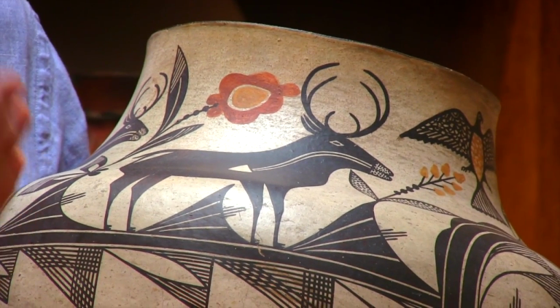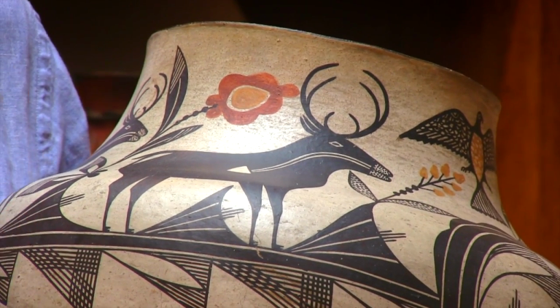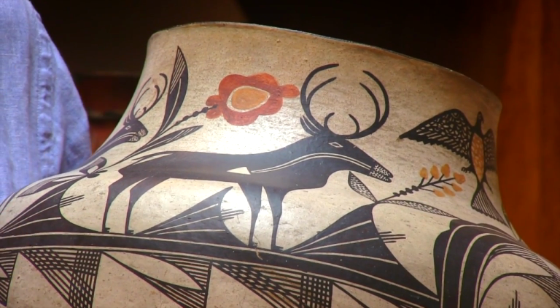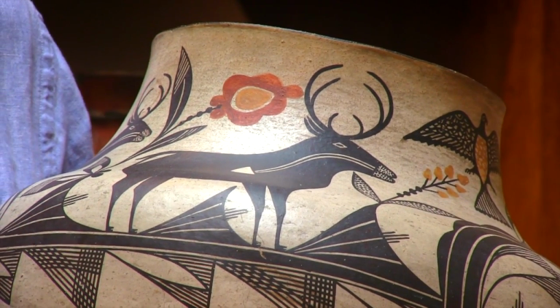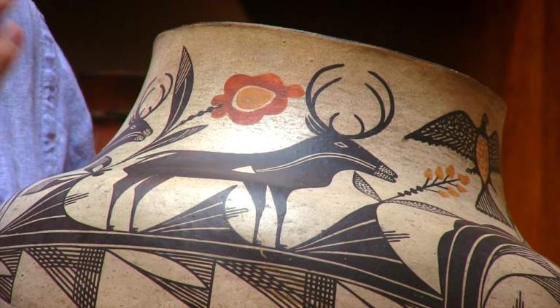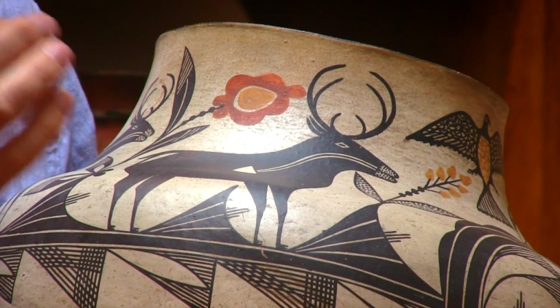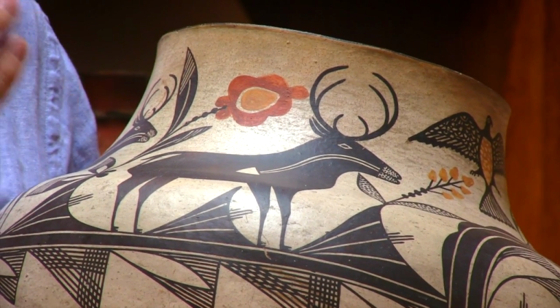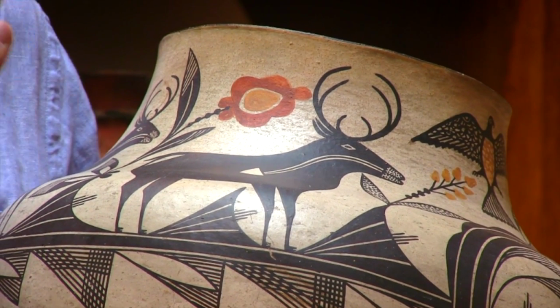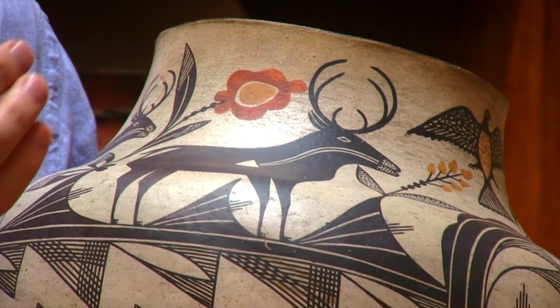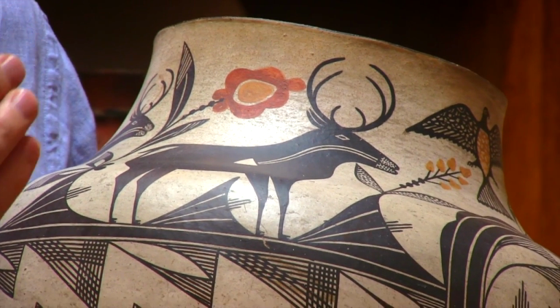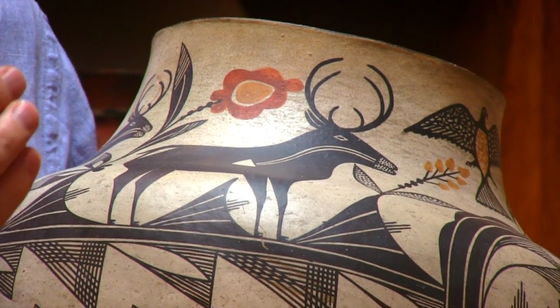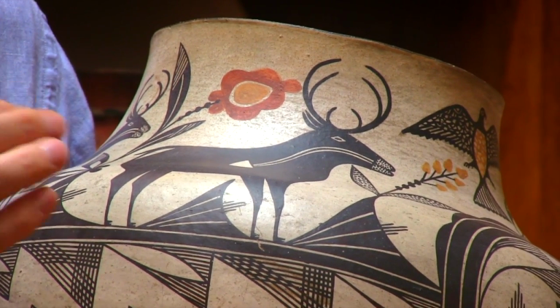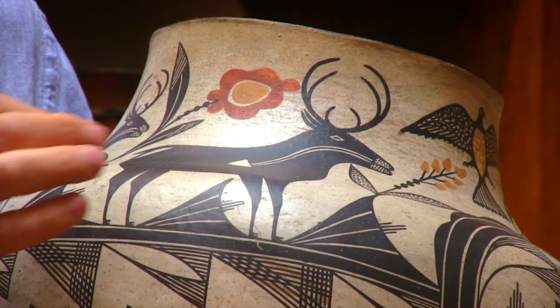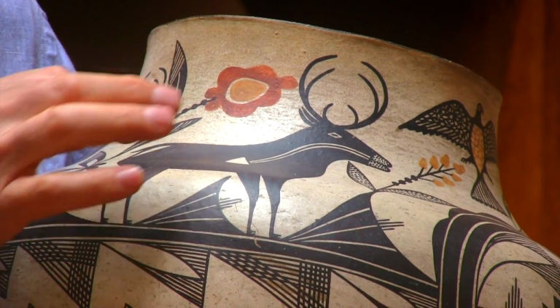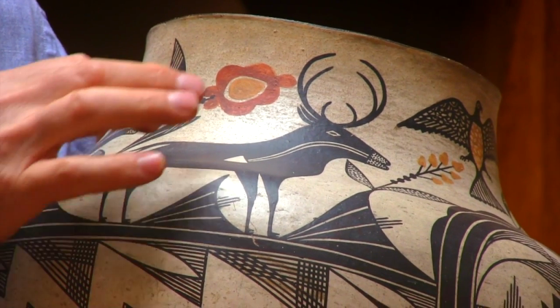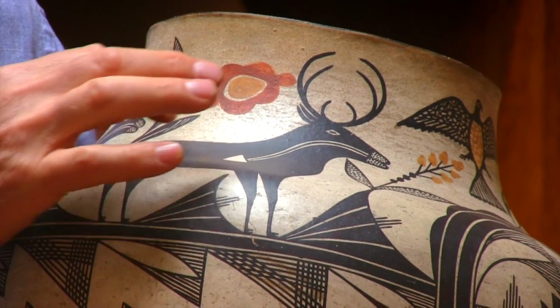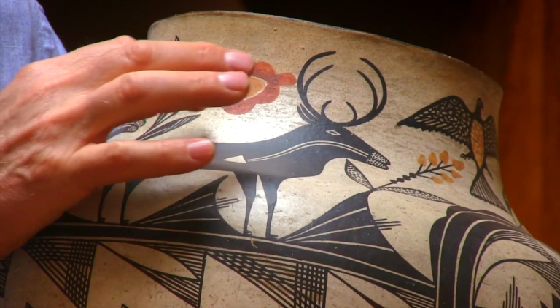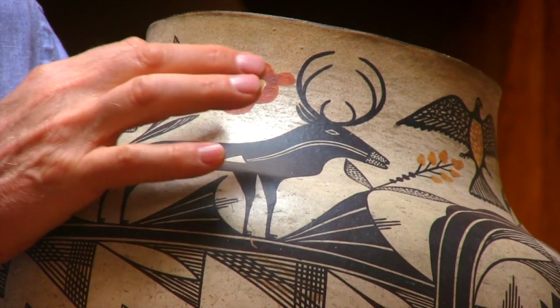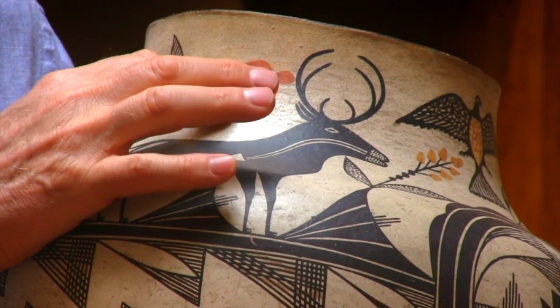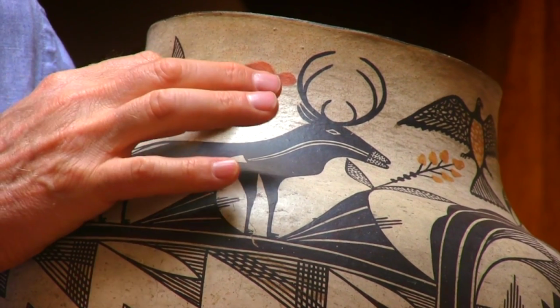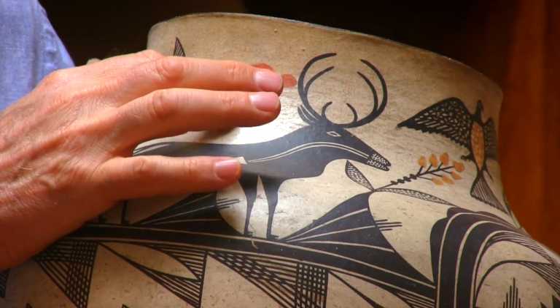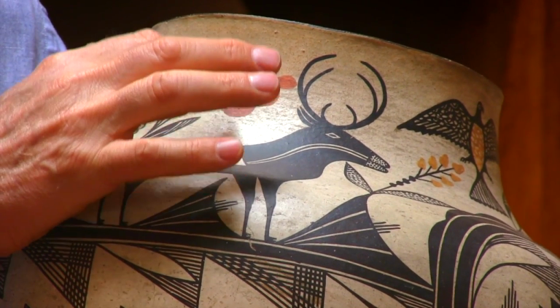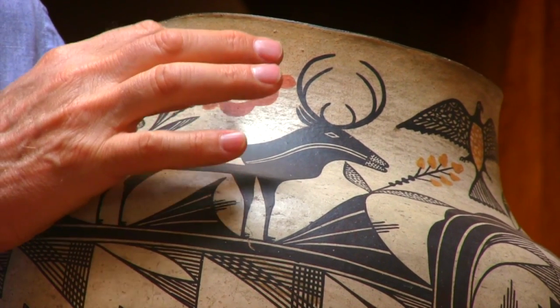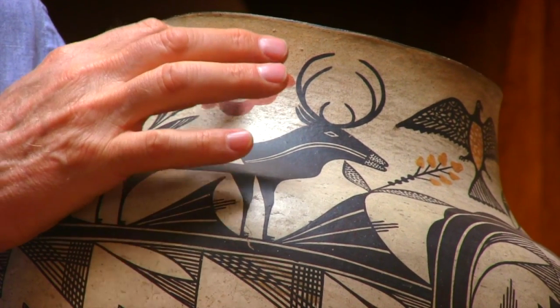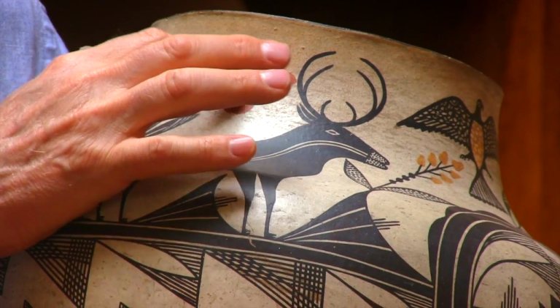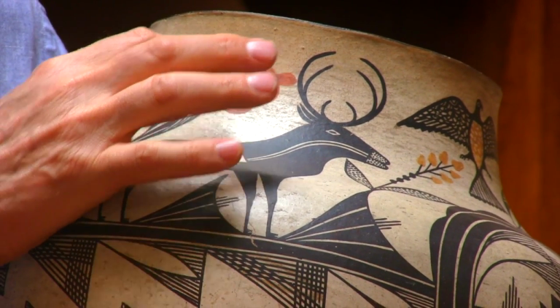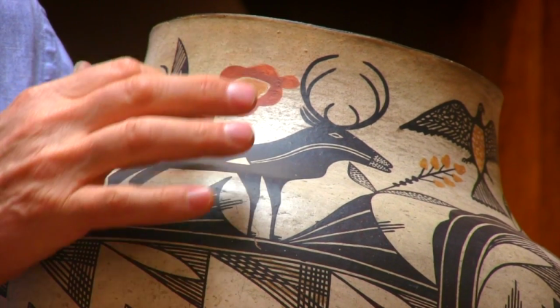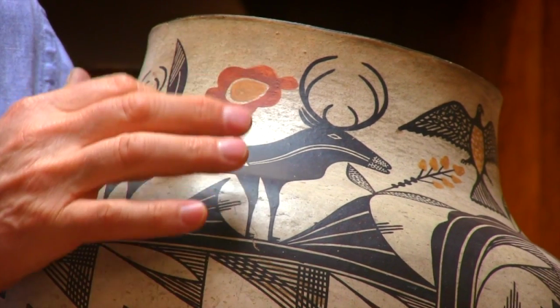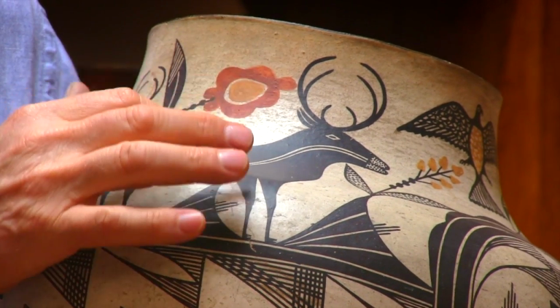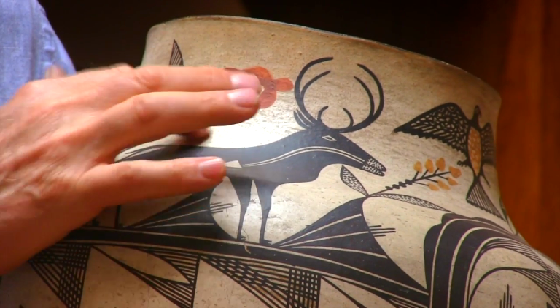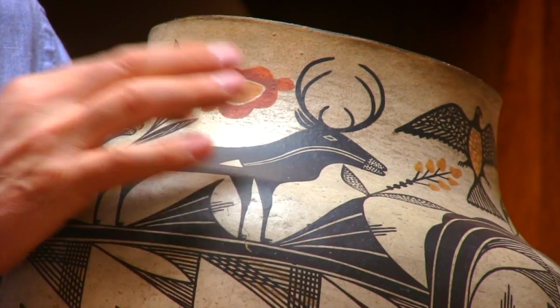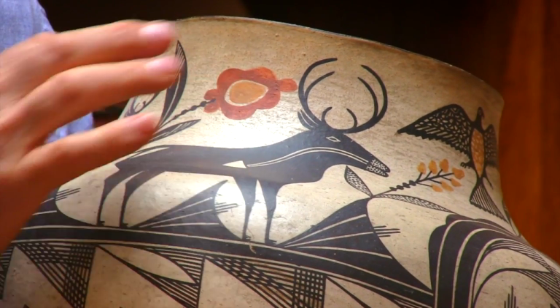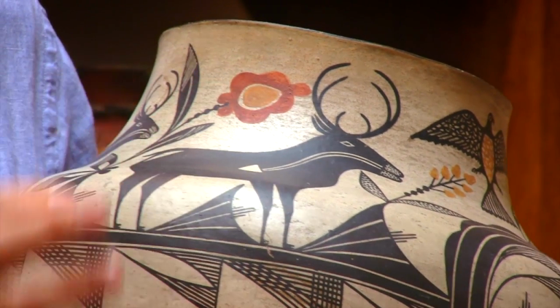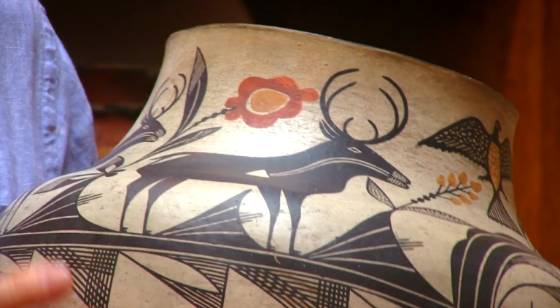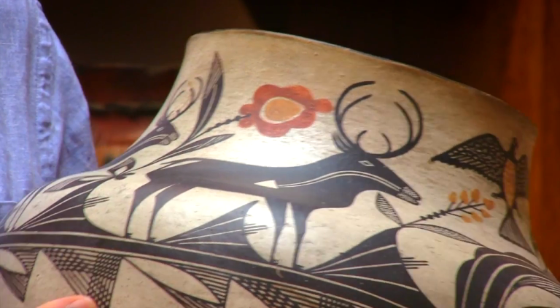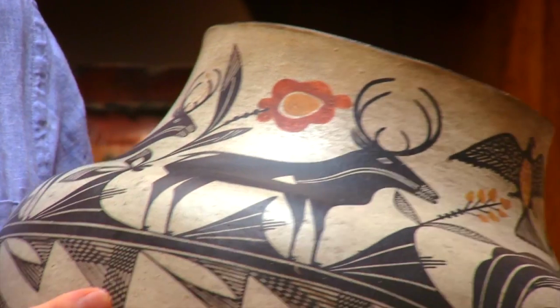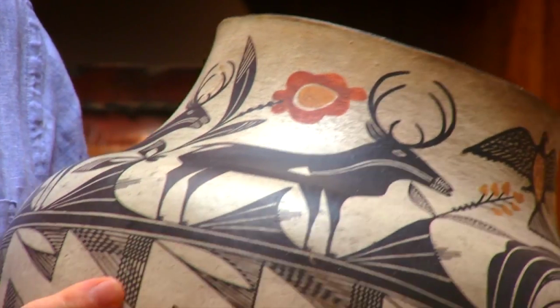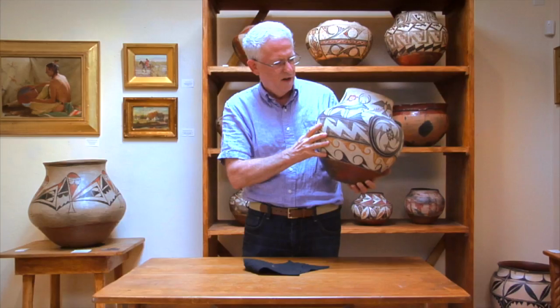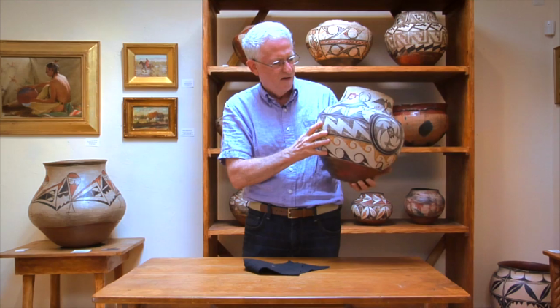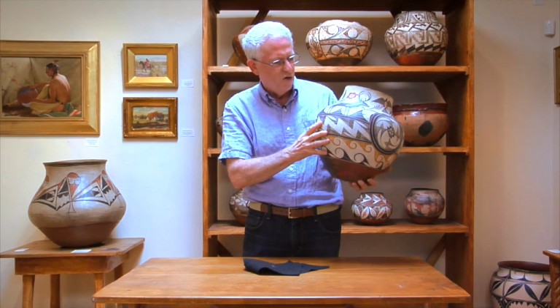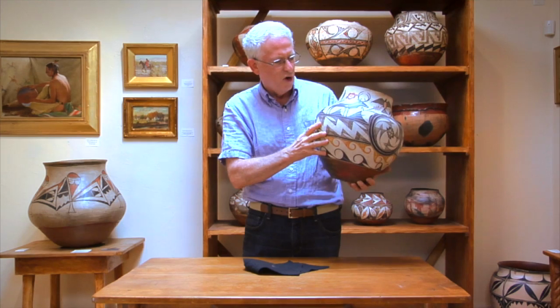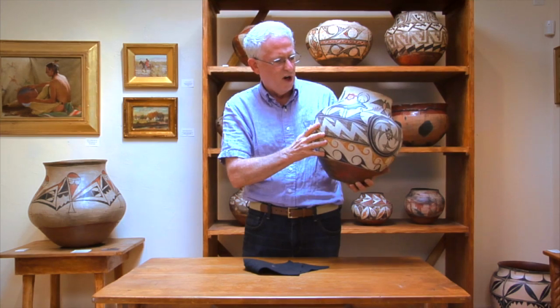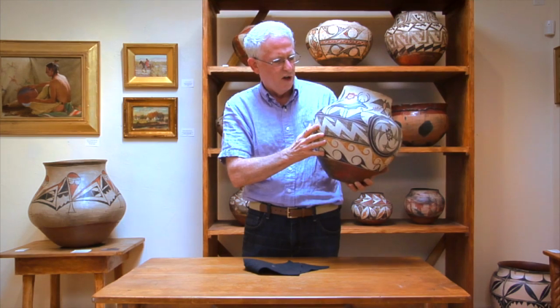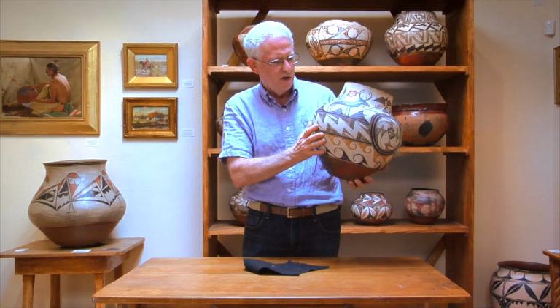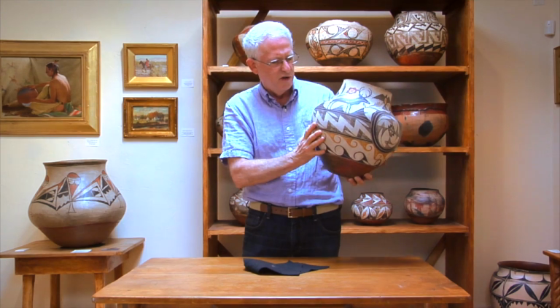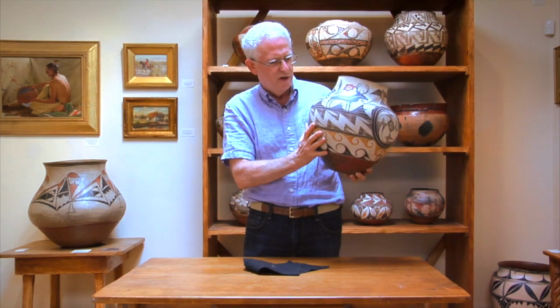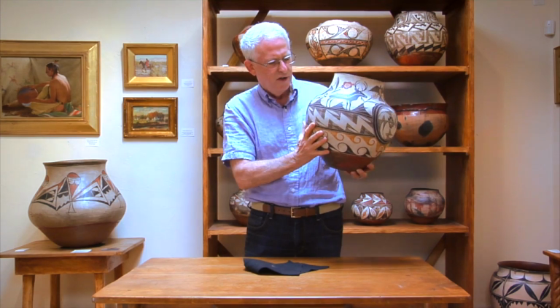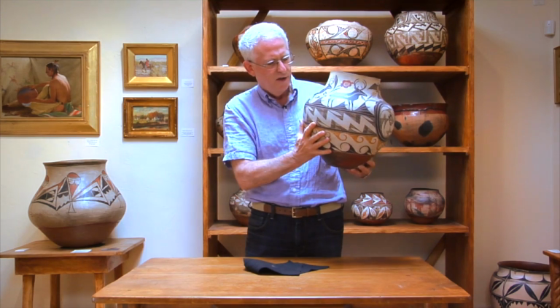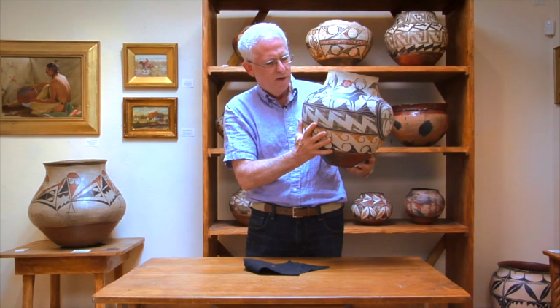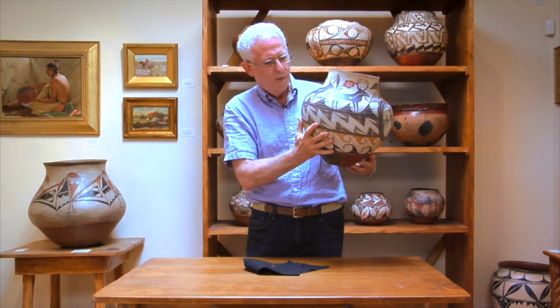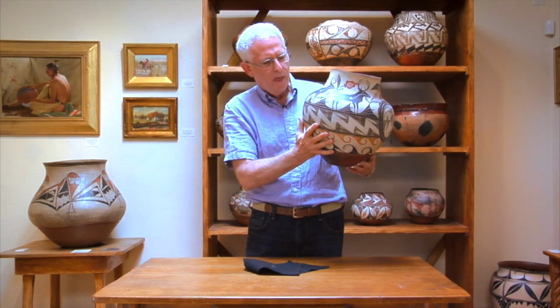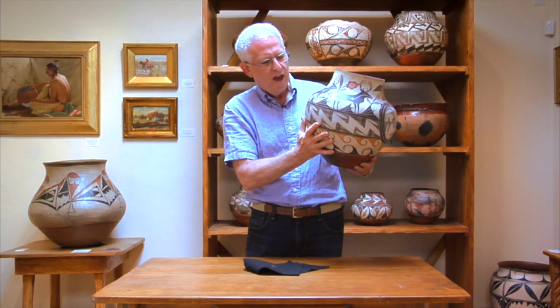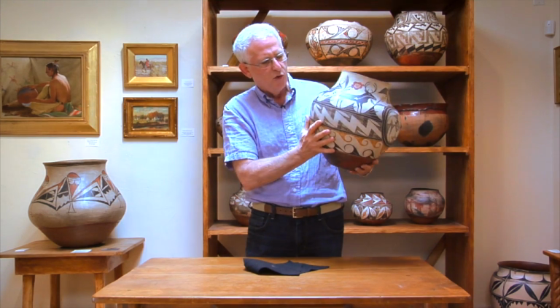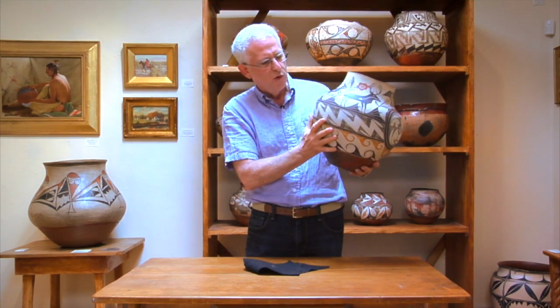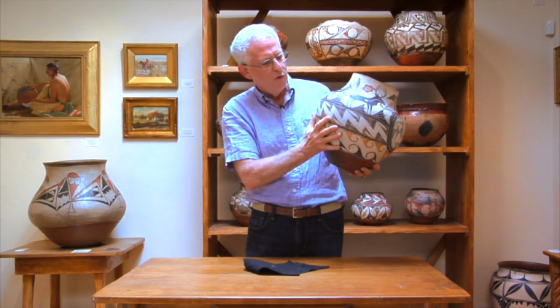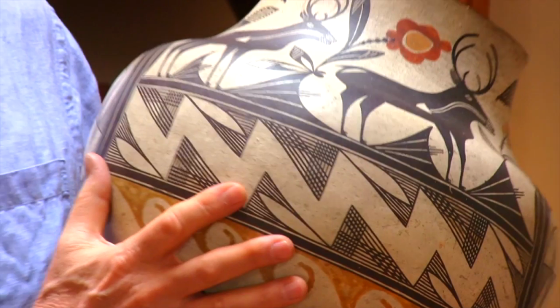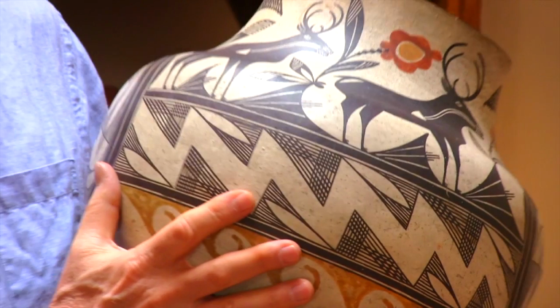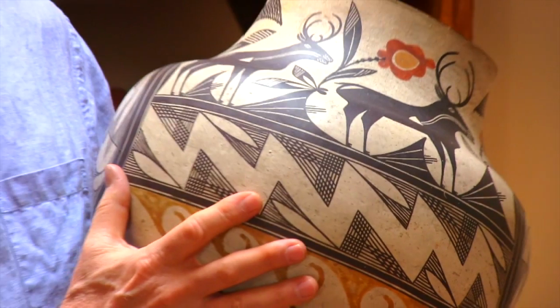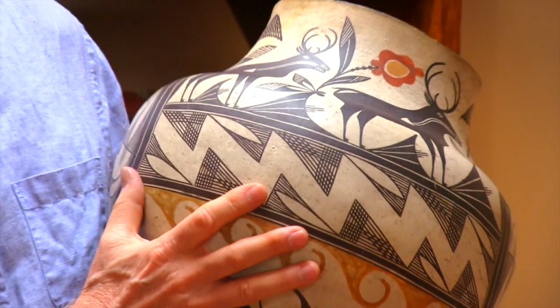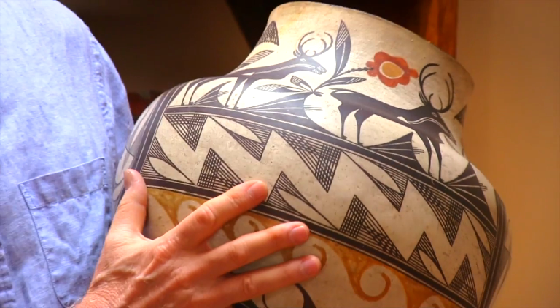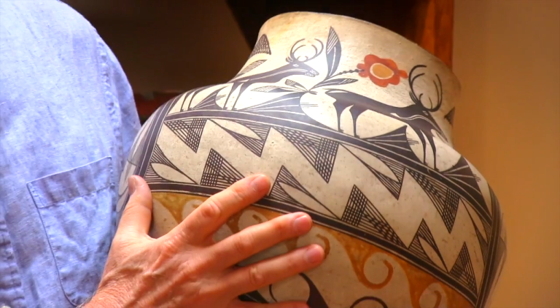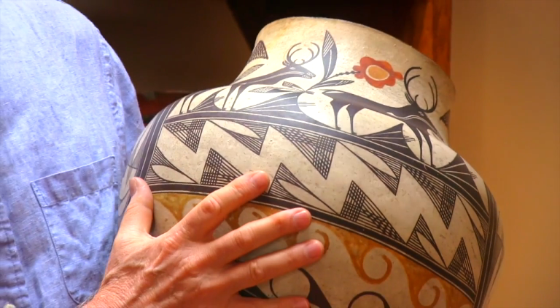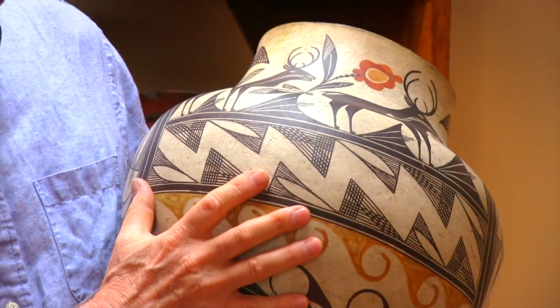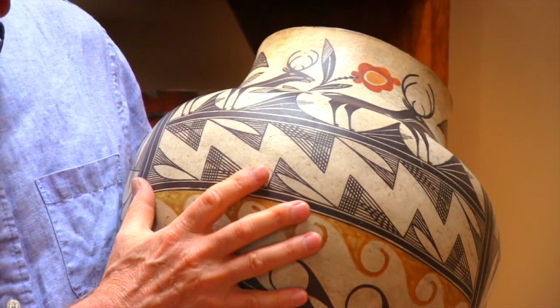You almost have to look to see — oh yes, there's orange, there's yellow, there's black and white. Four colors. As we move down the jar, there's this beautiful cross-hatching effect, skillfully done.